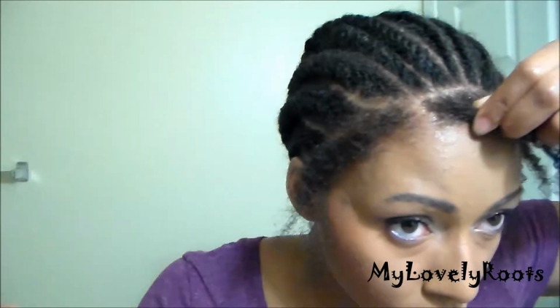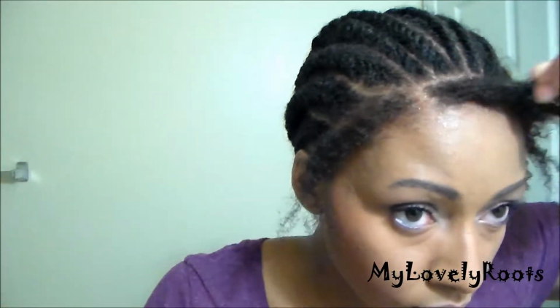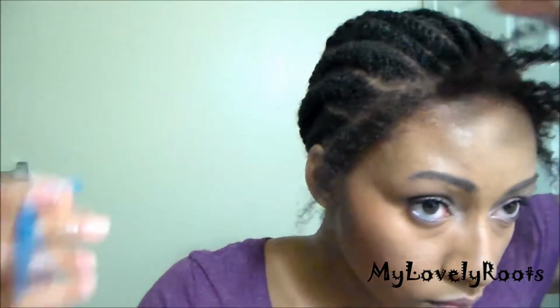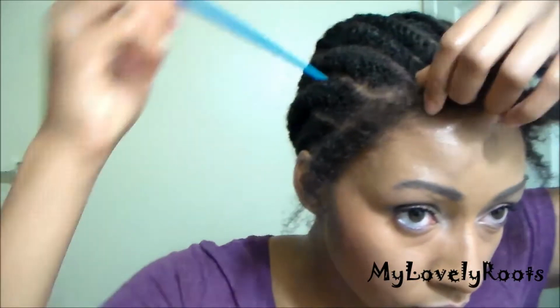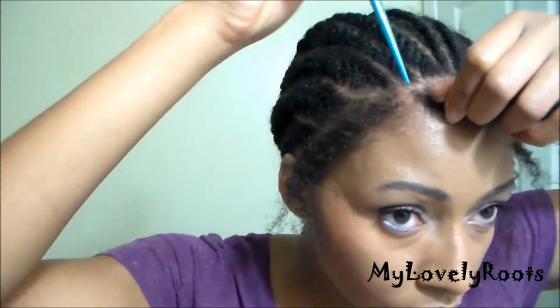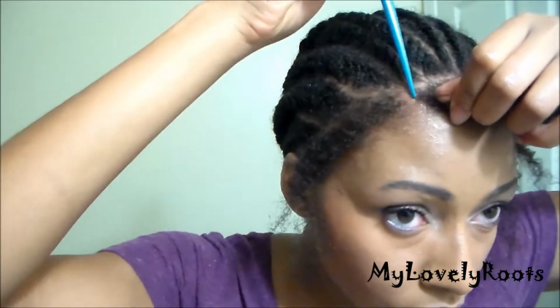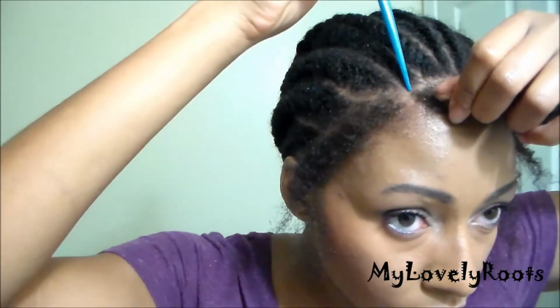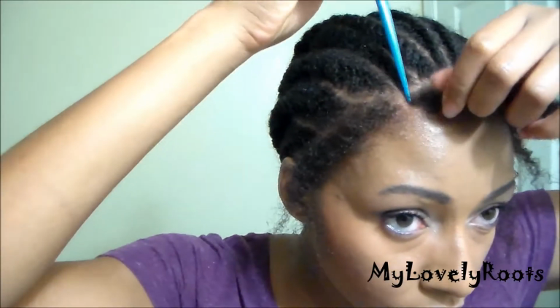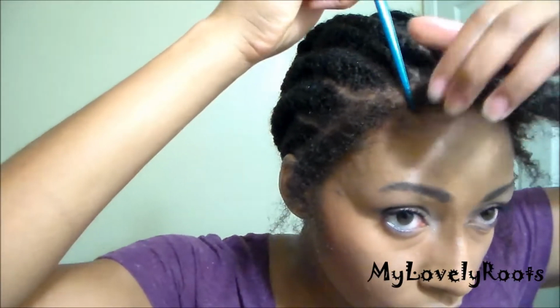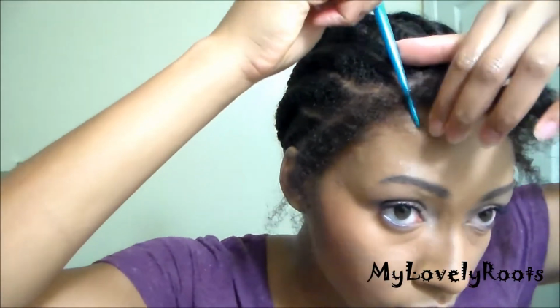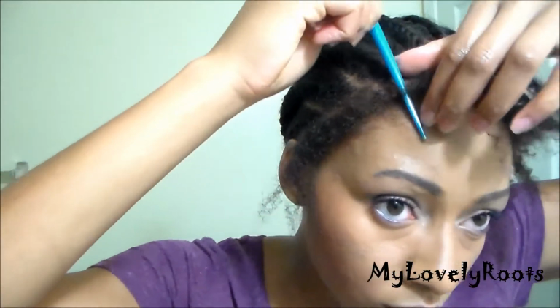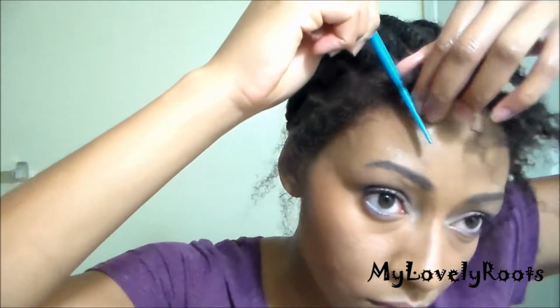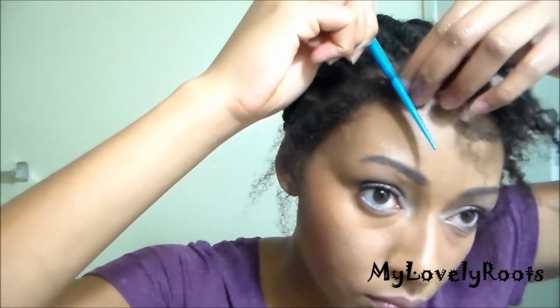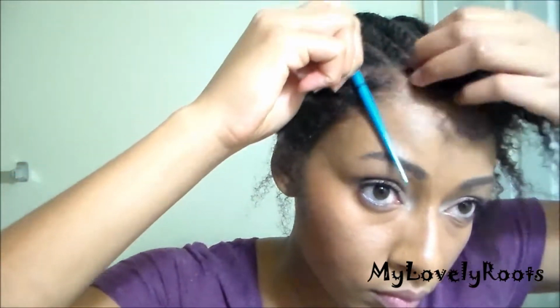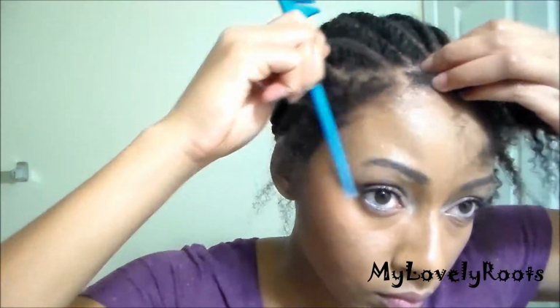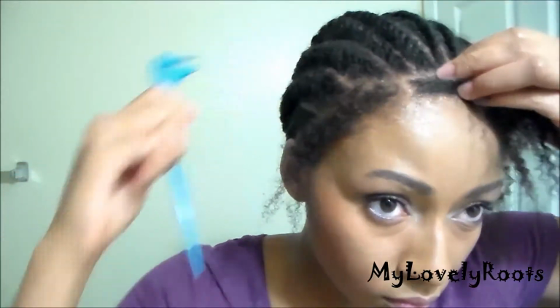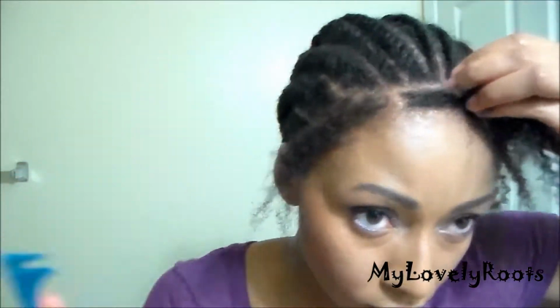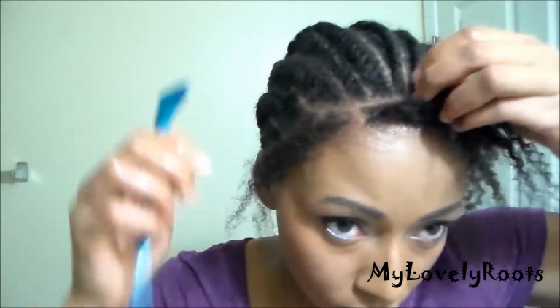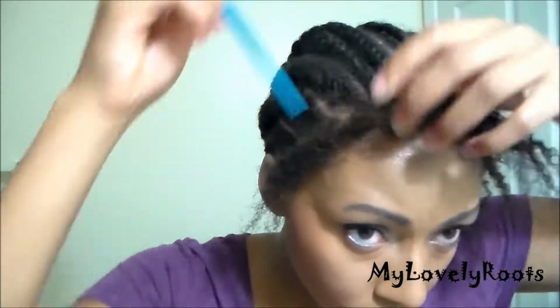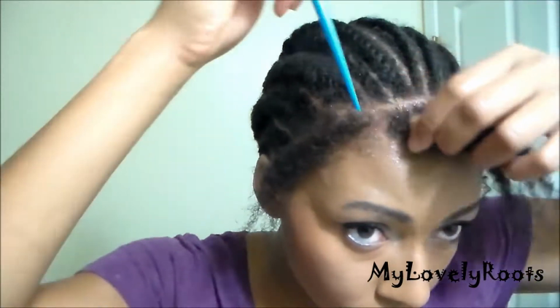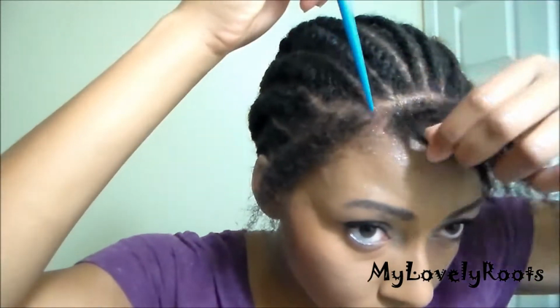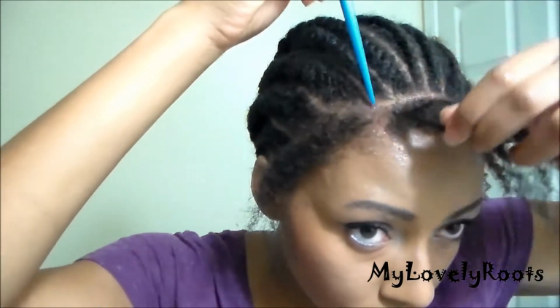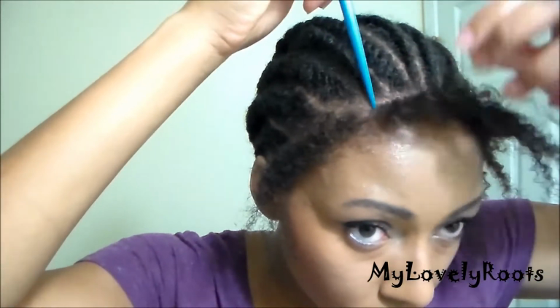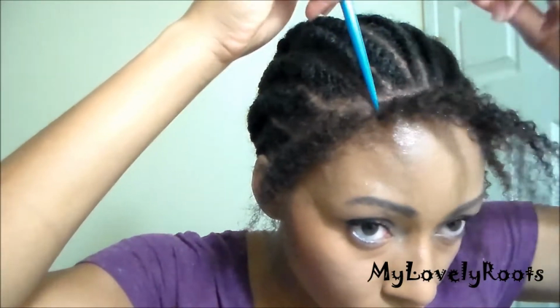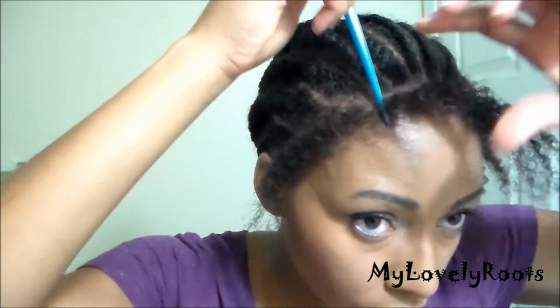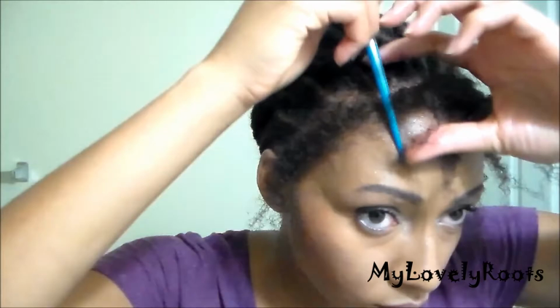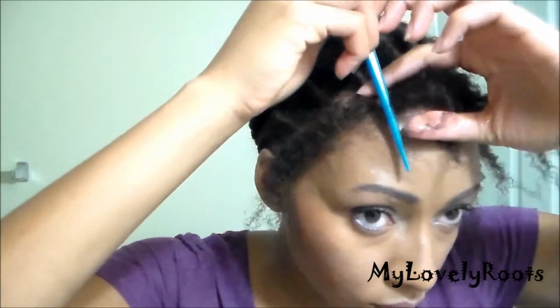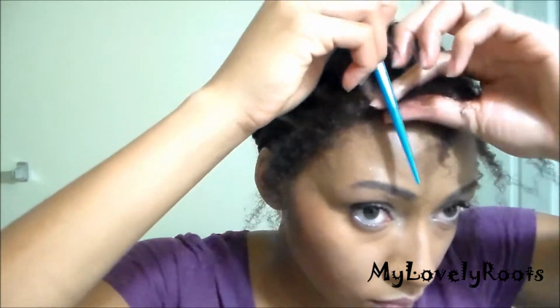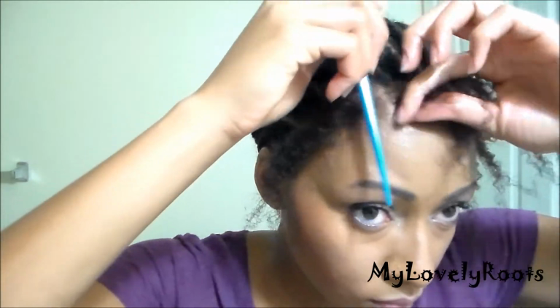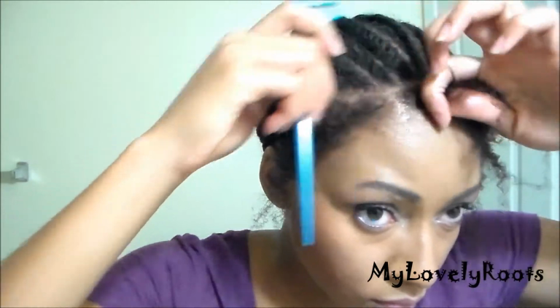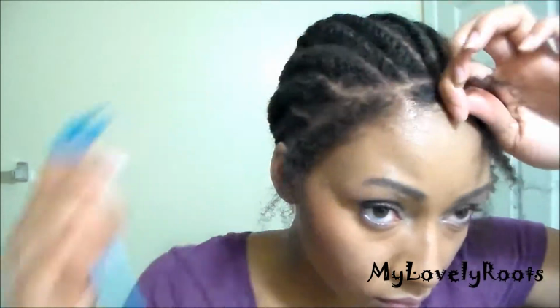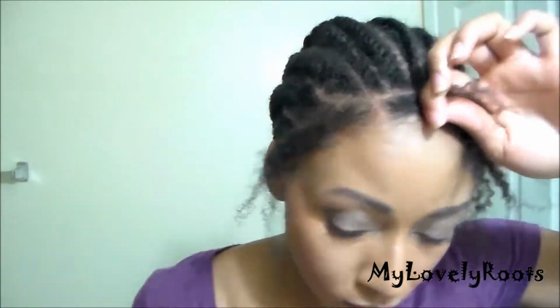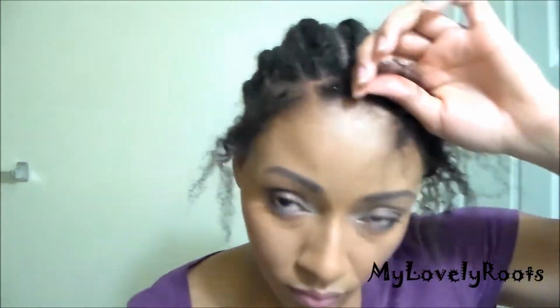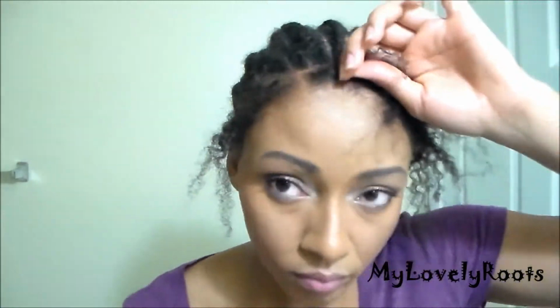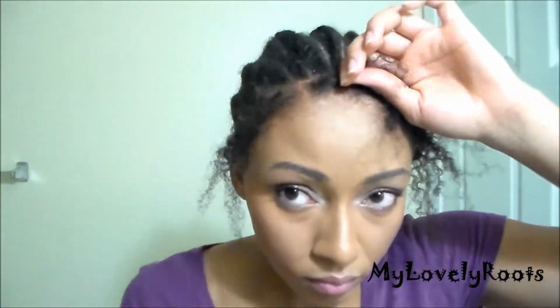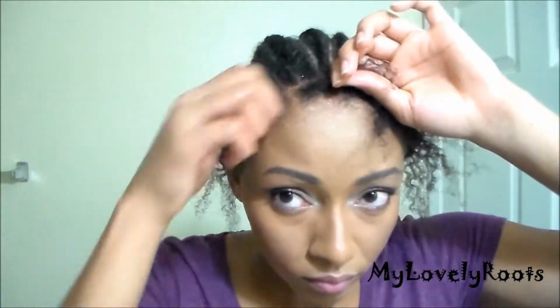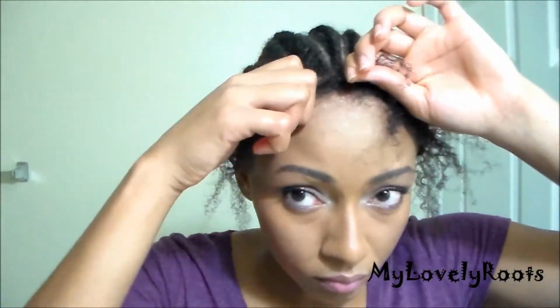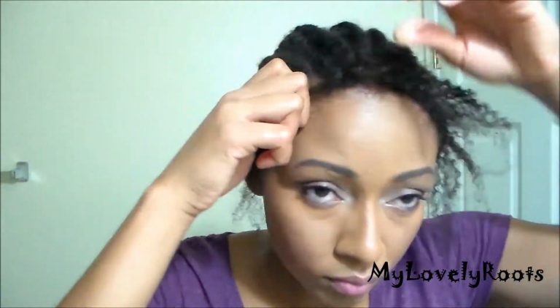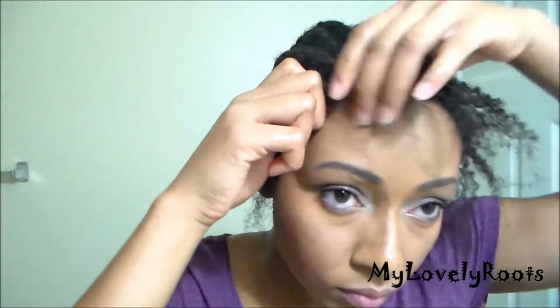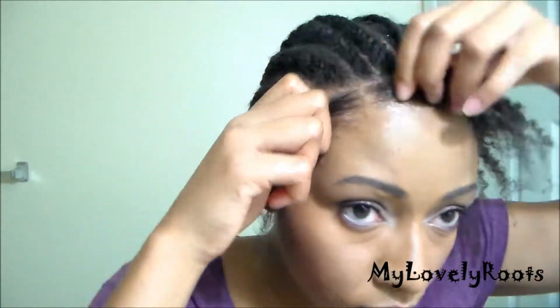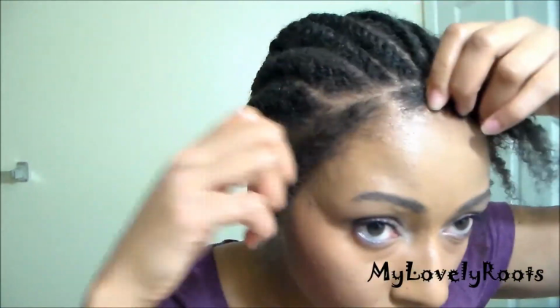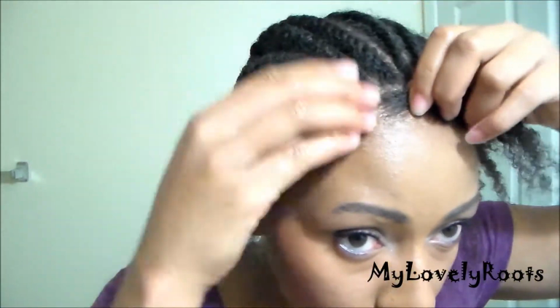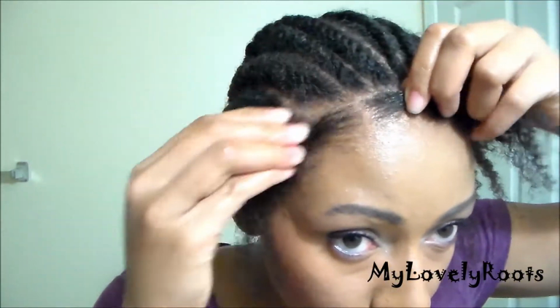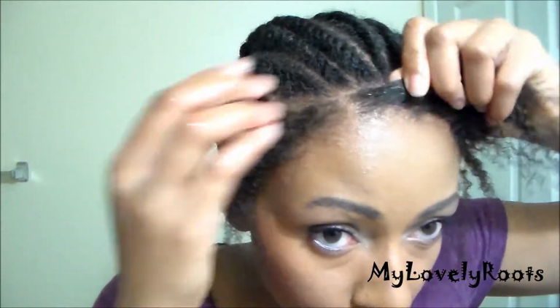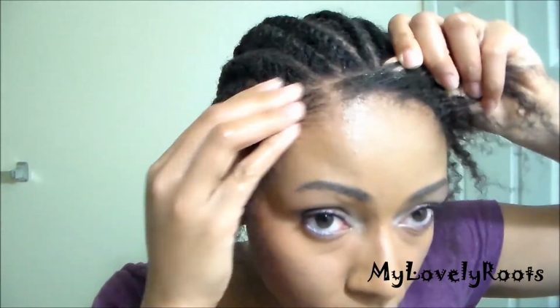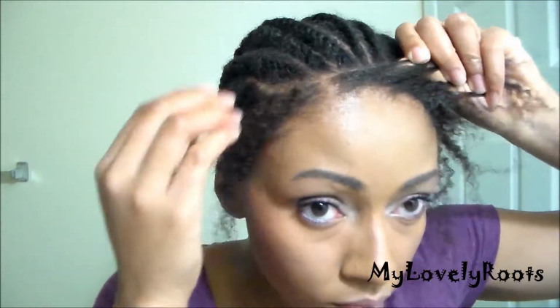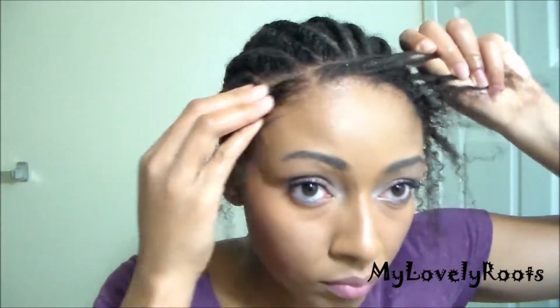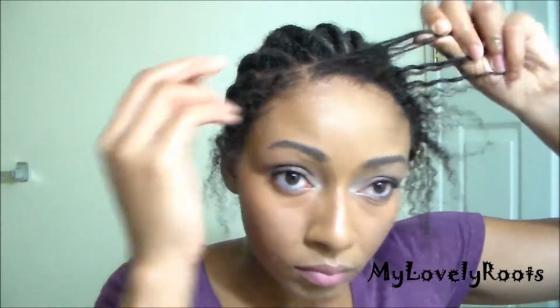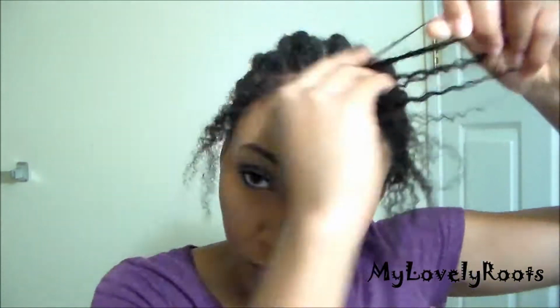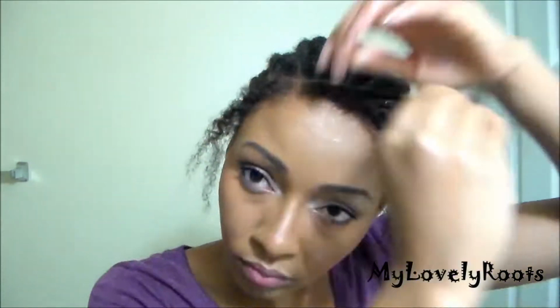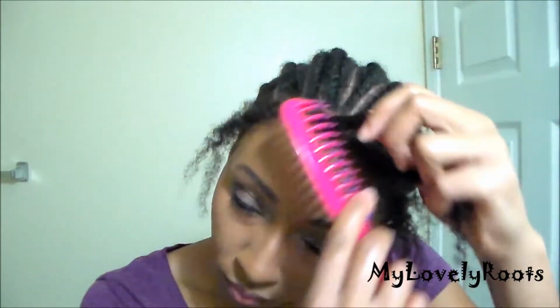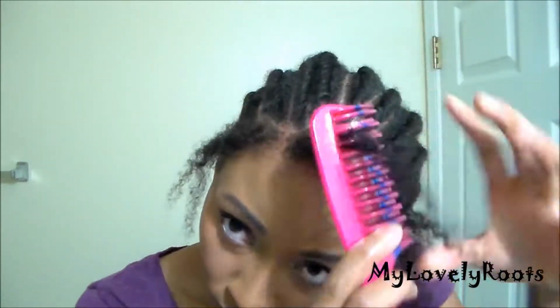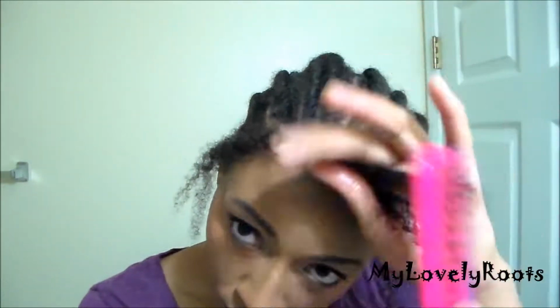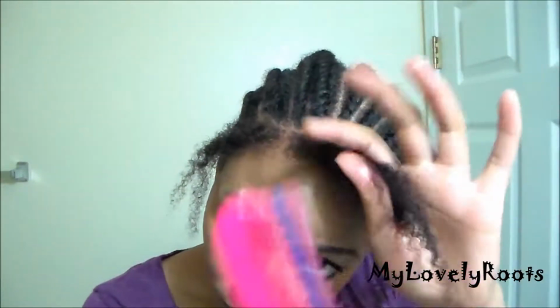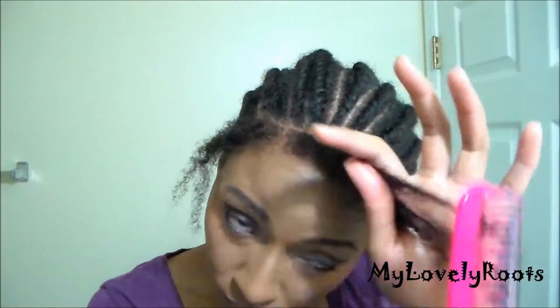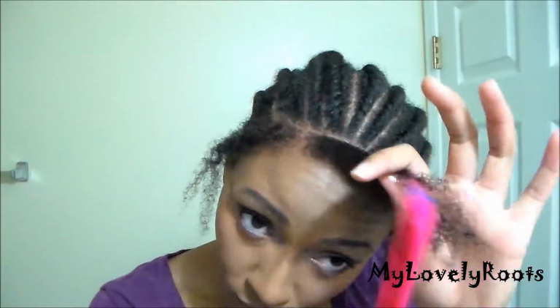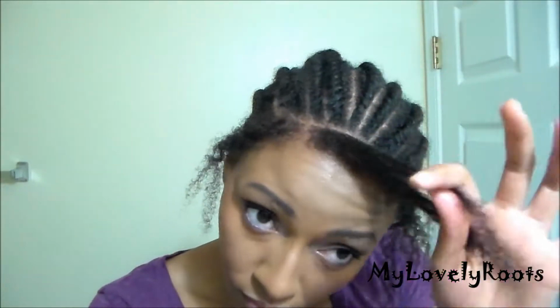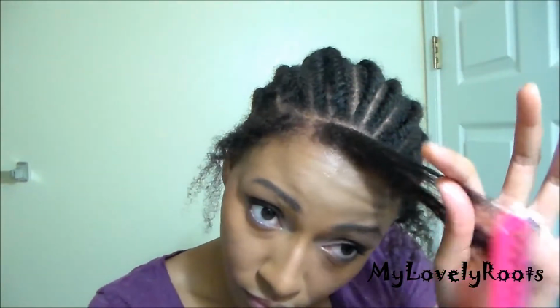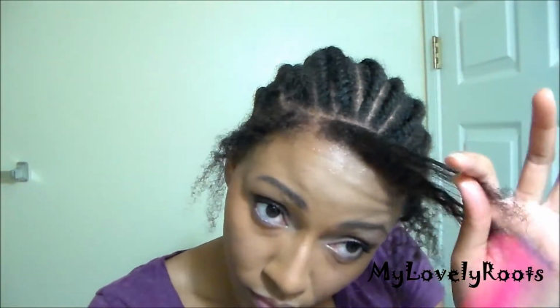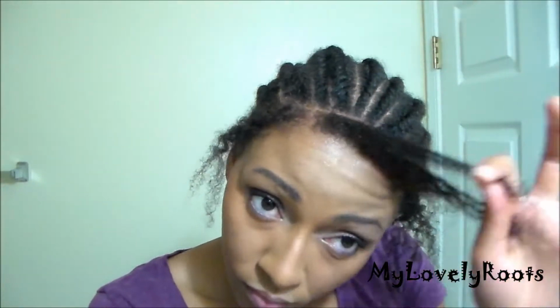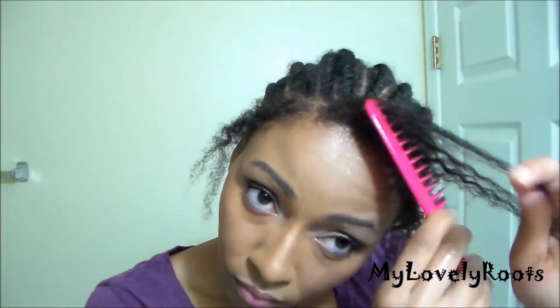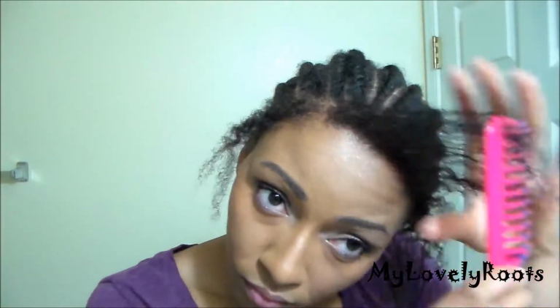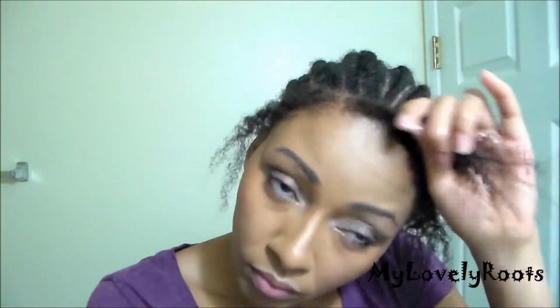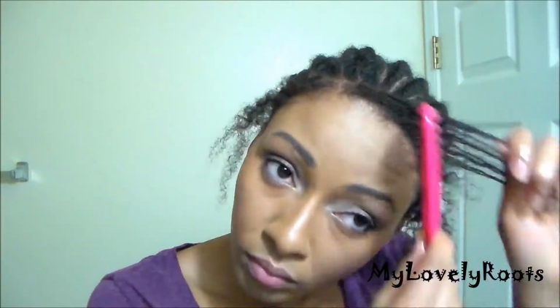If I want to do a side or a middle part, all I have to do is take out those two flat twists, part my hair accordingly, and then twist it back down.